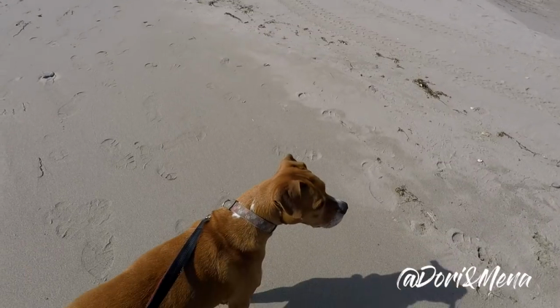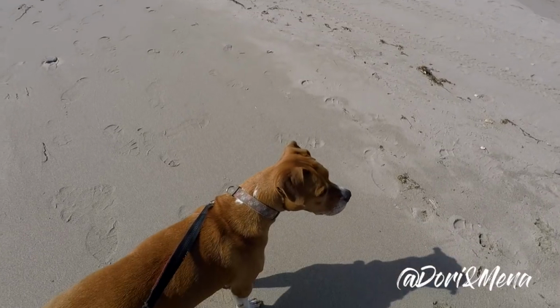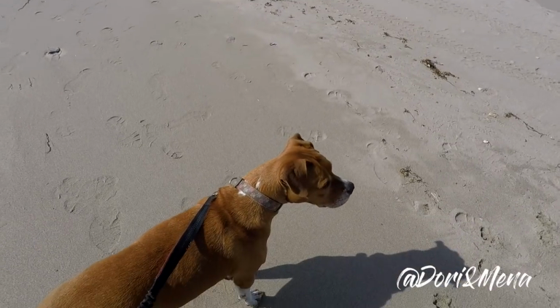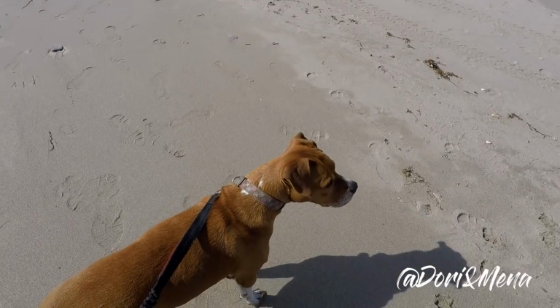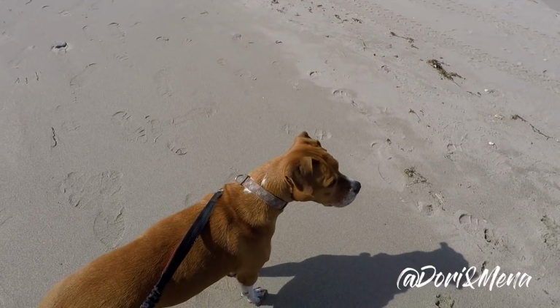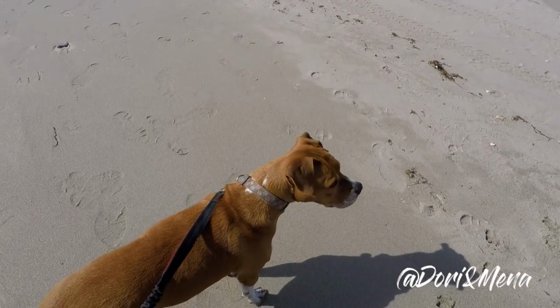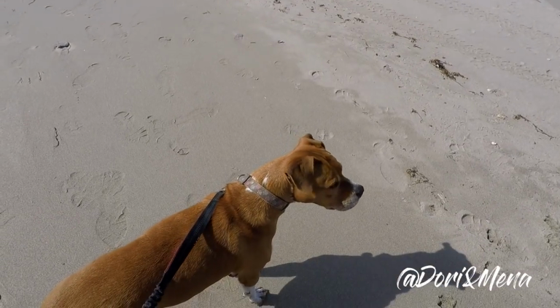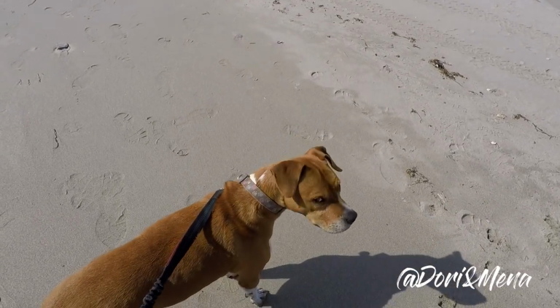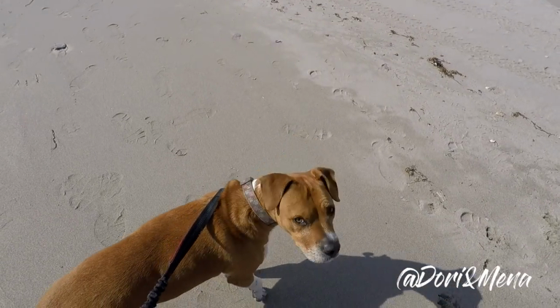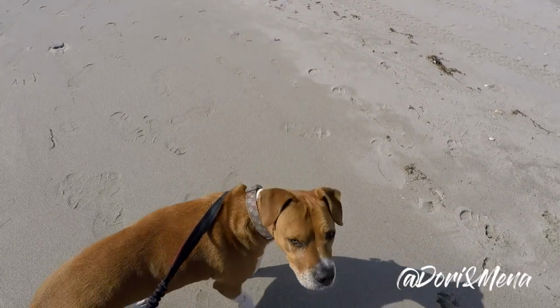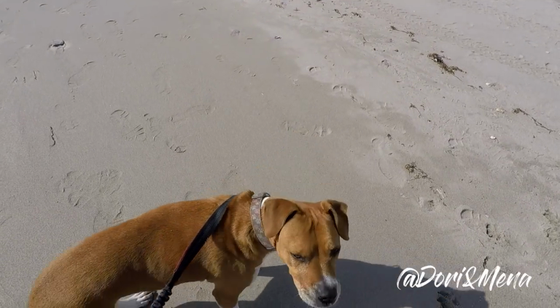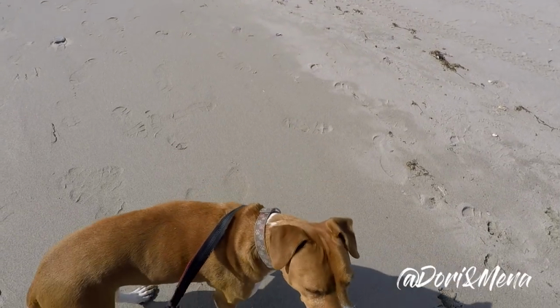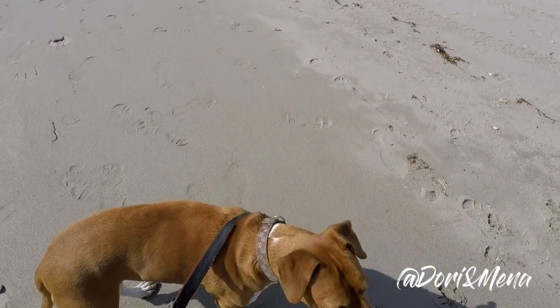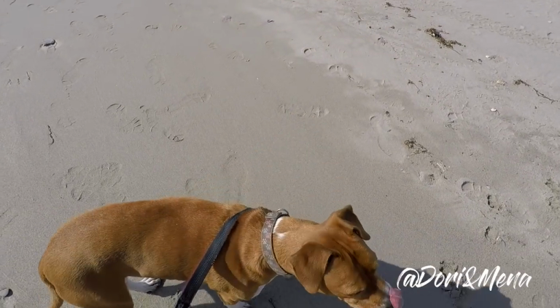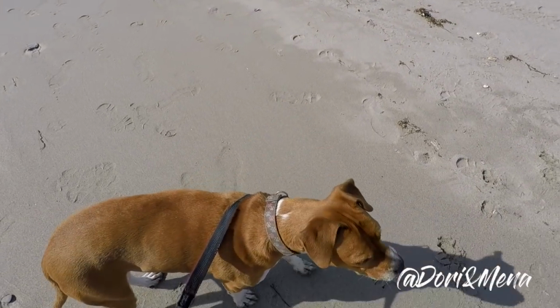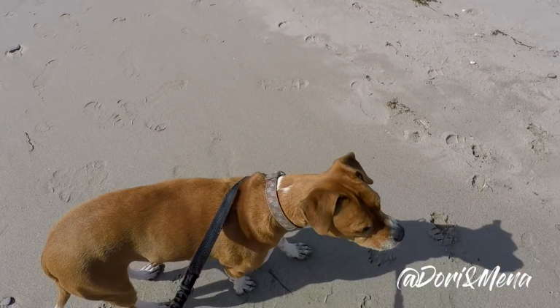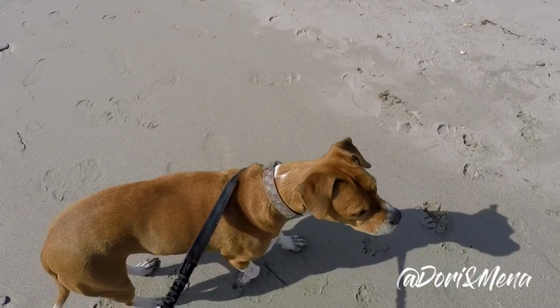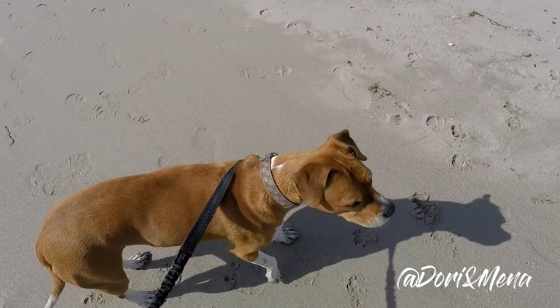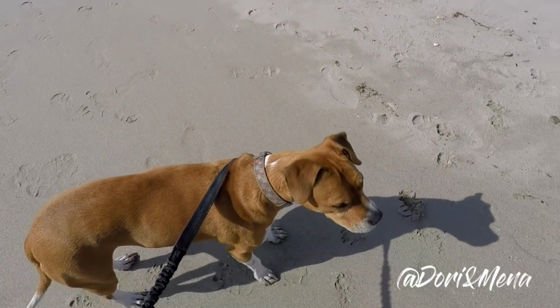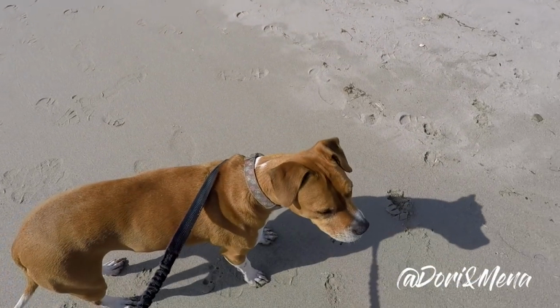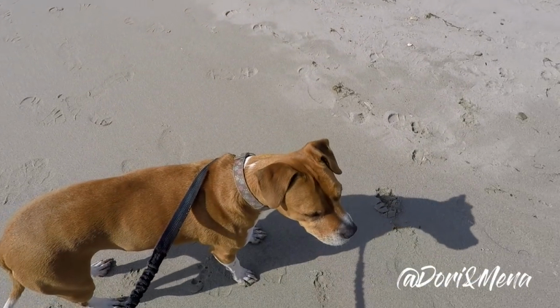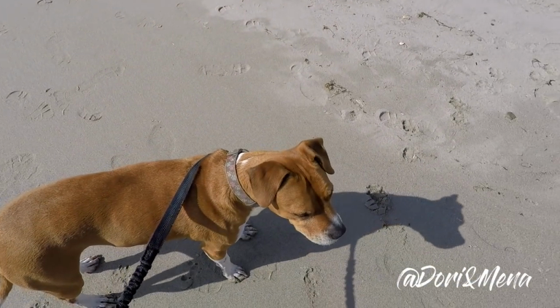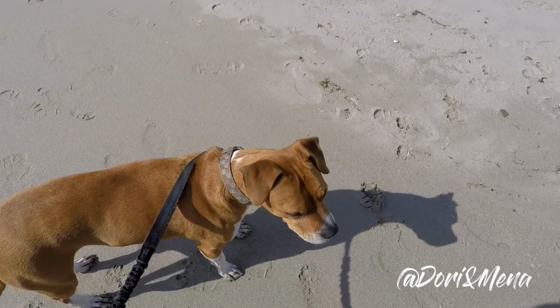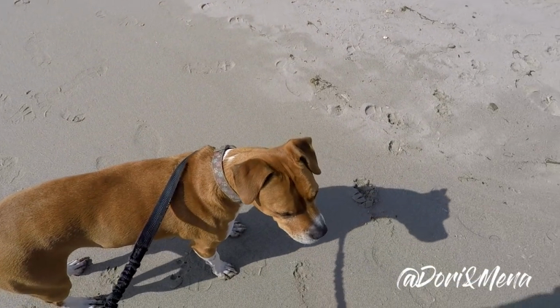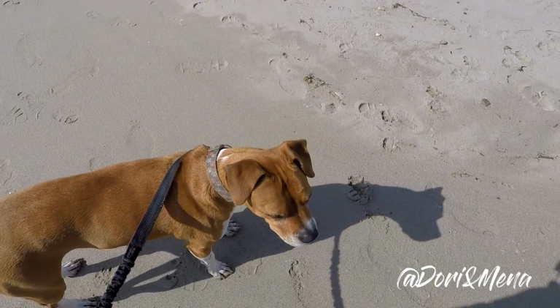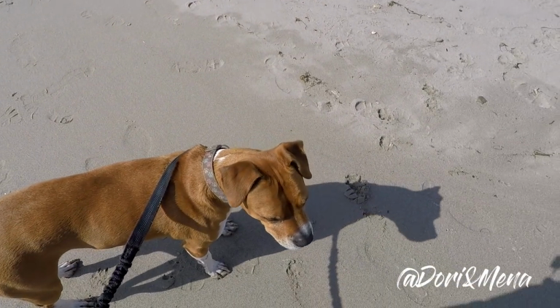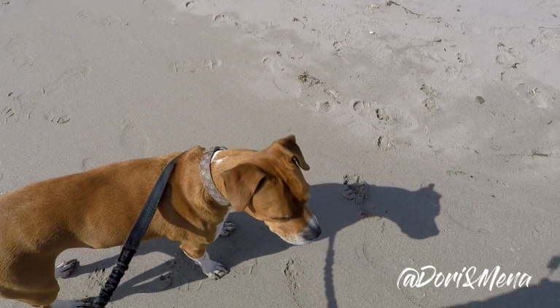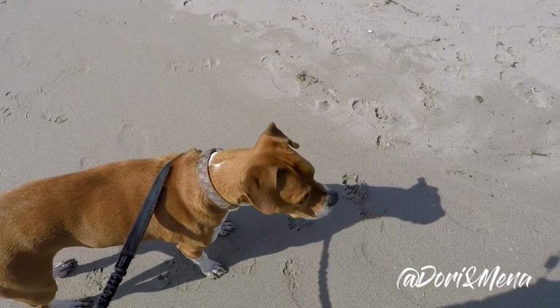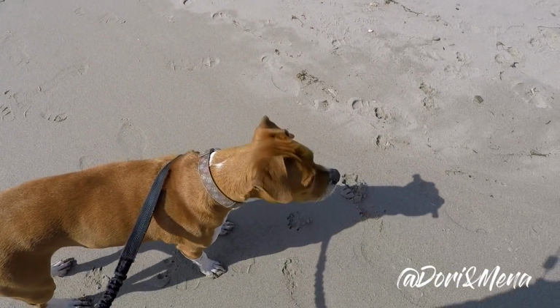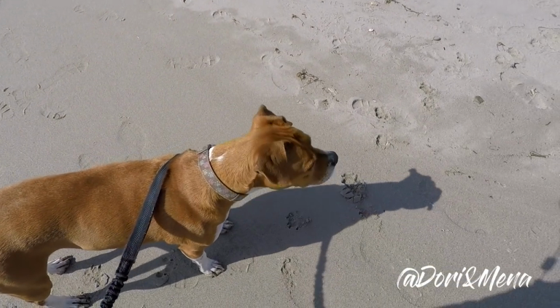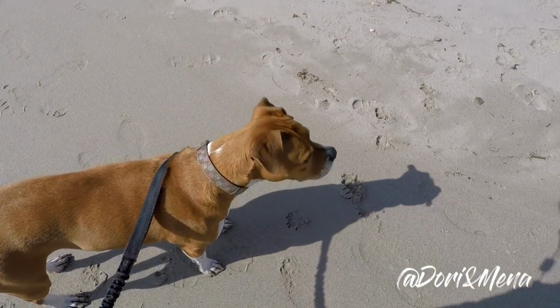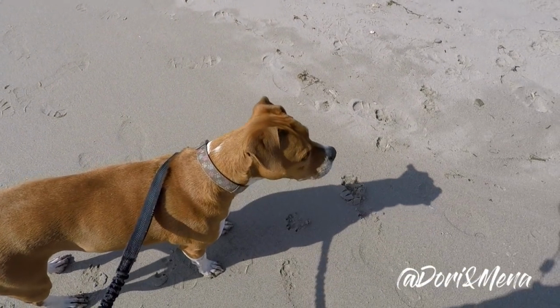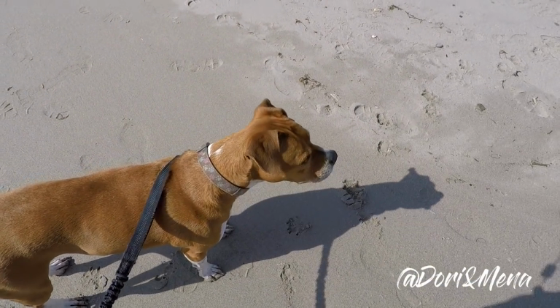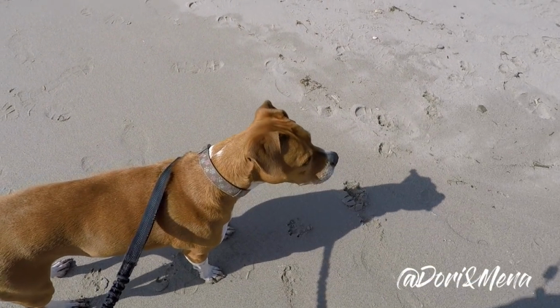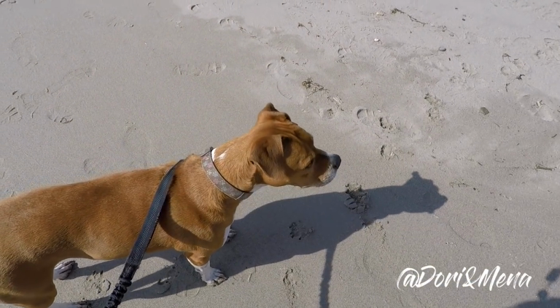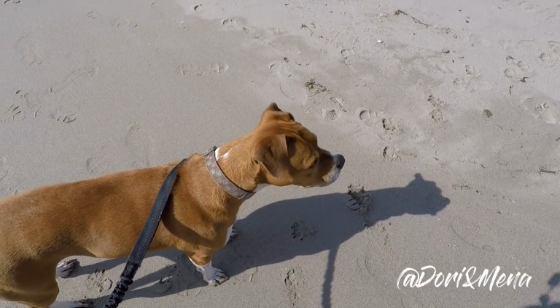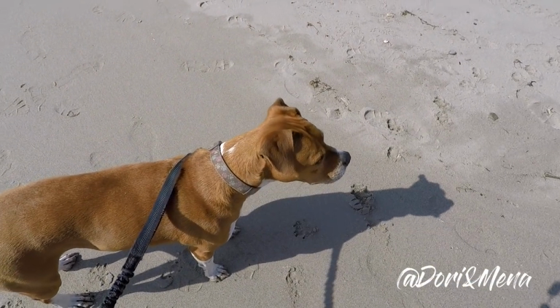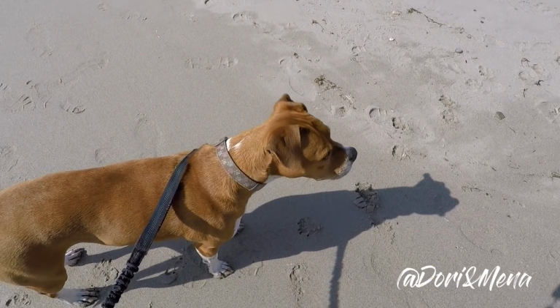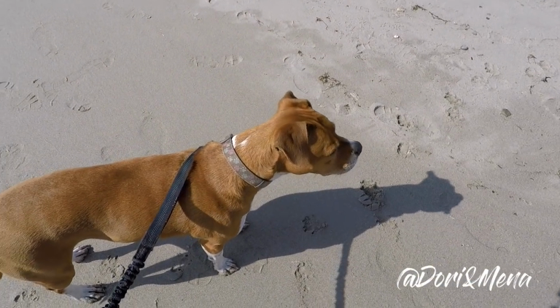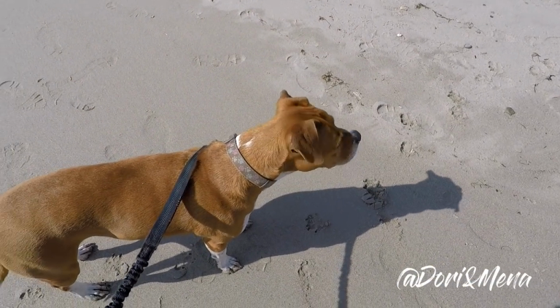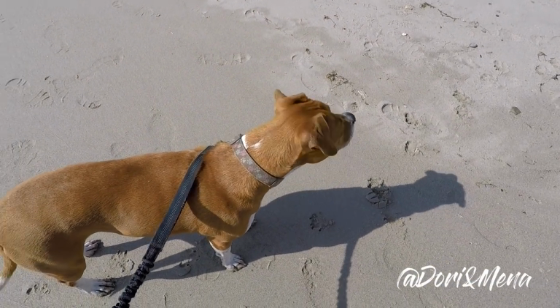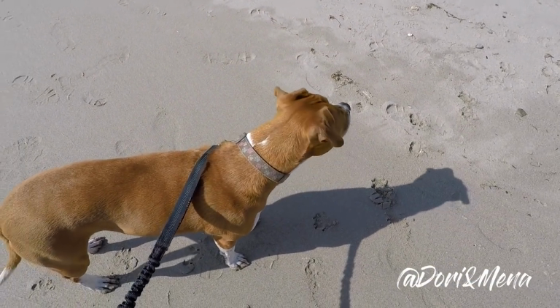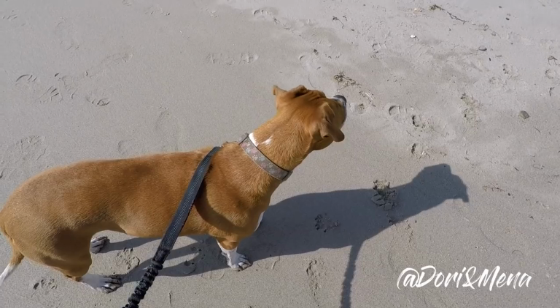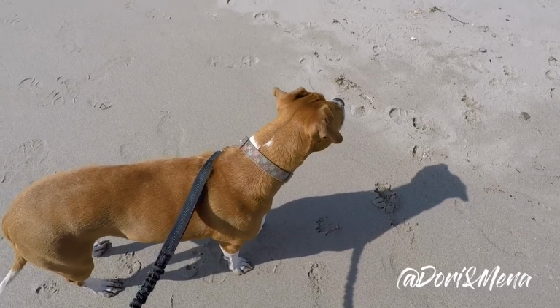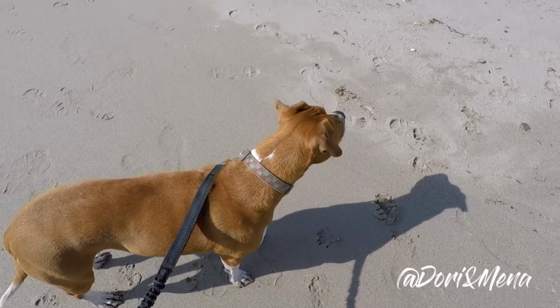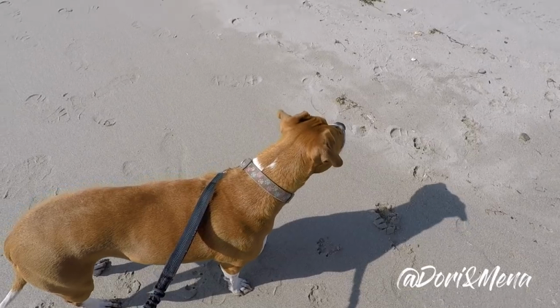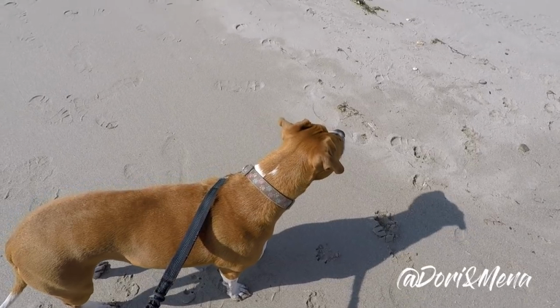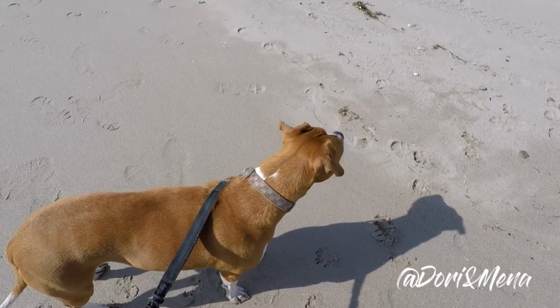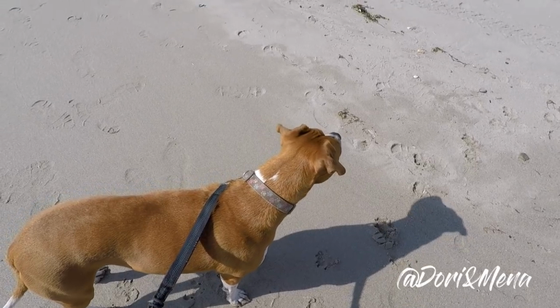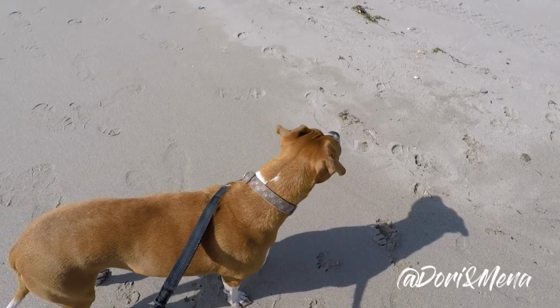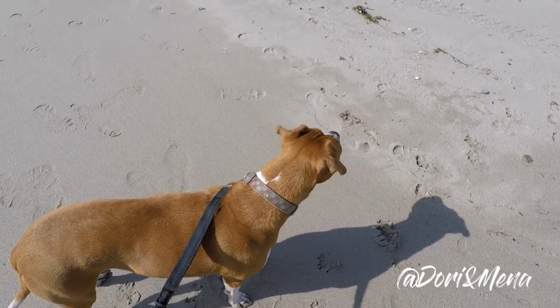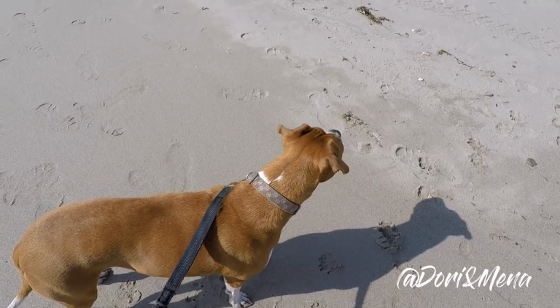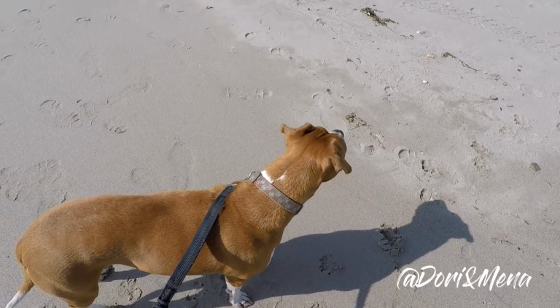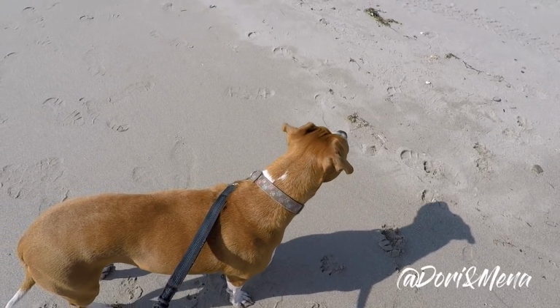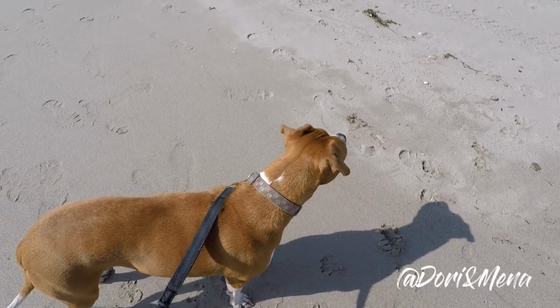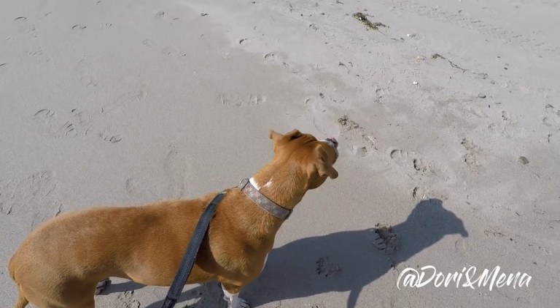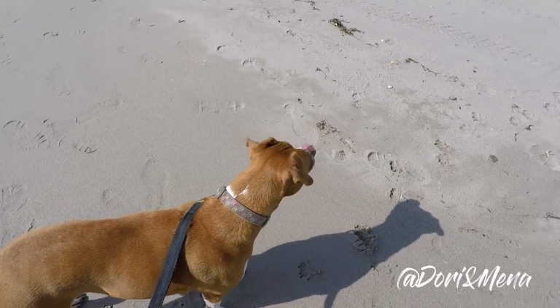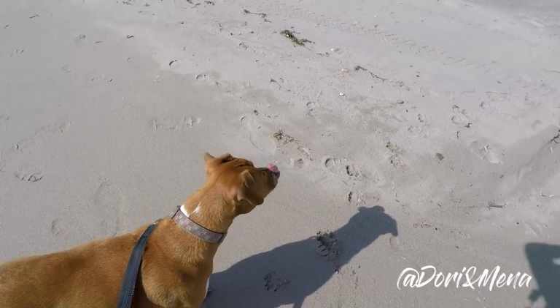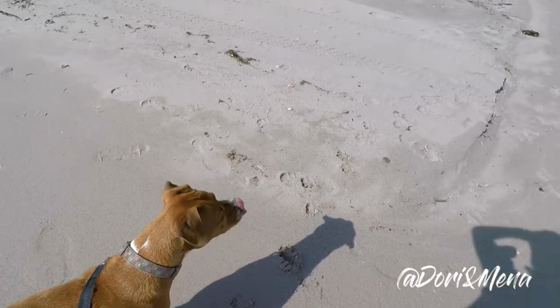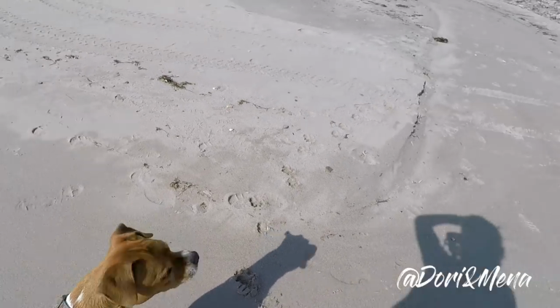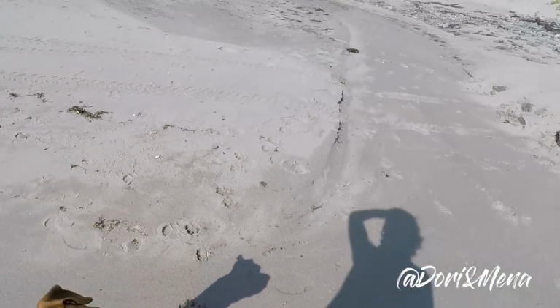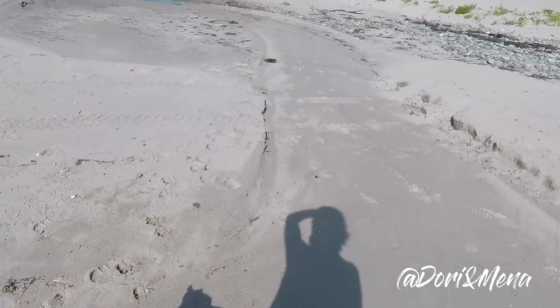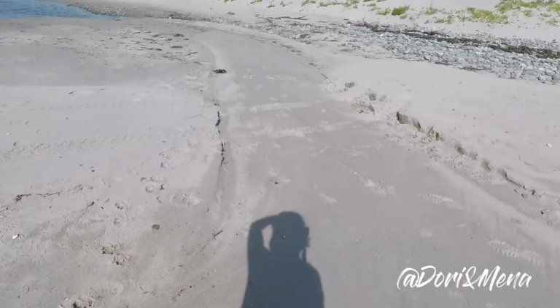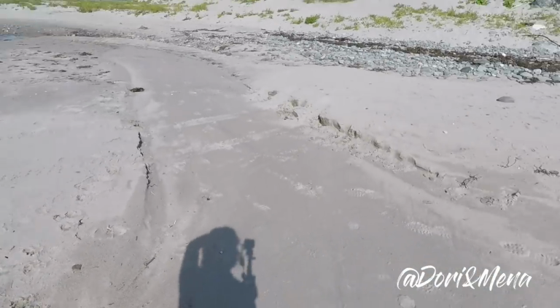Bee stepped in the ocean! Bee, how's the water — was it a little cold? She's a water dog, that's for sure.